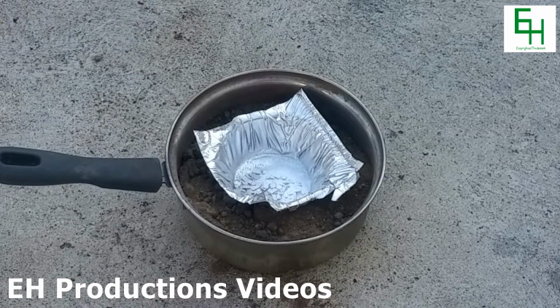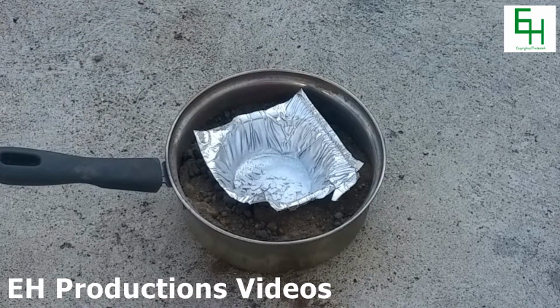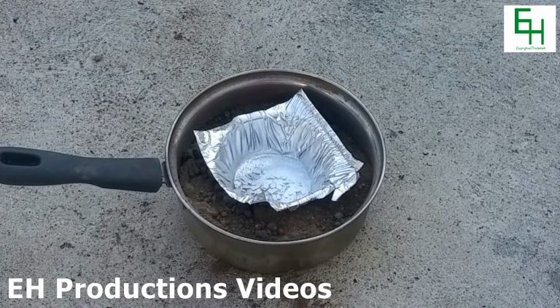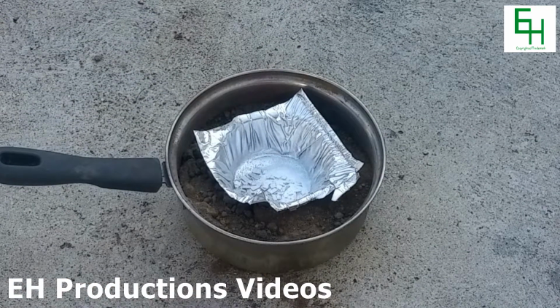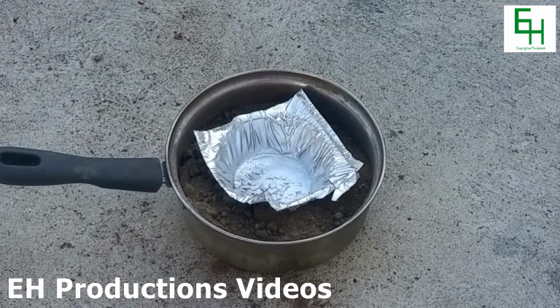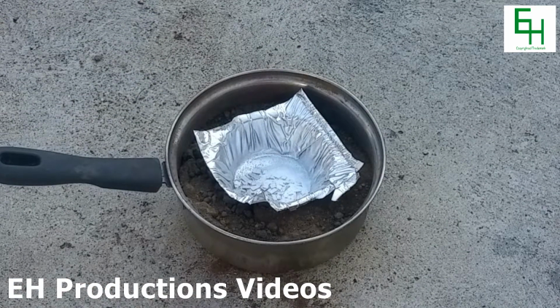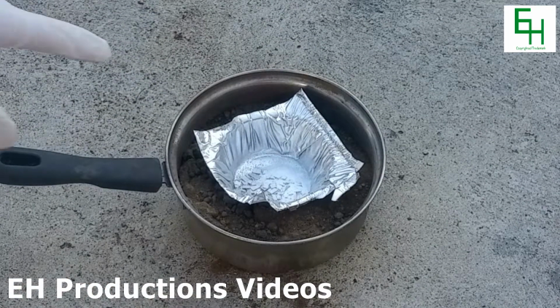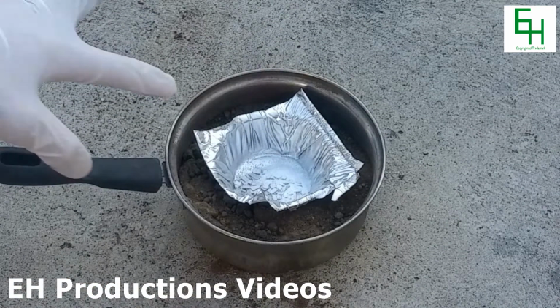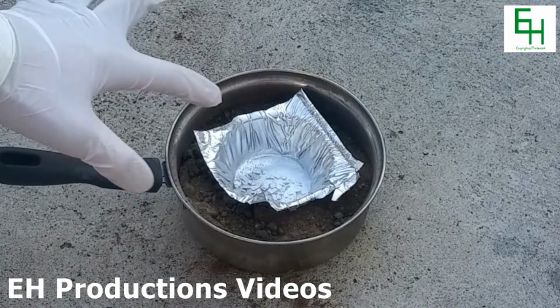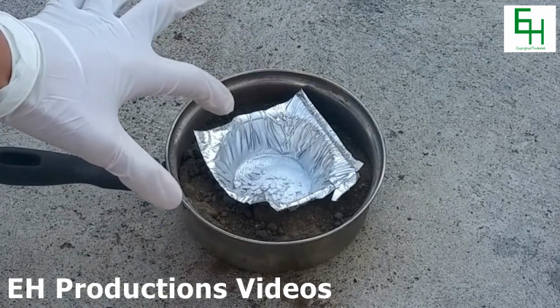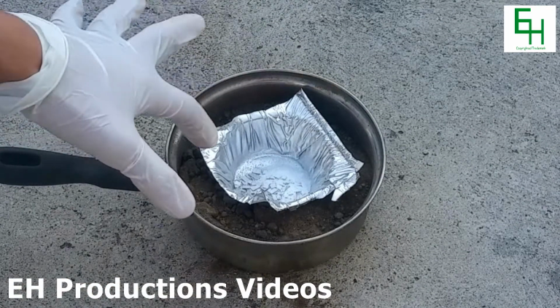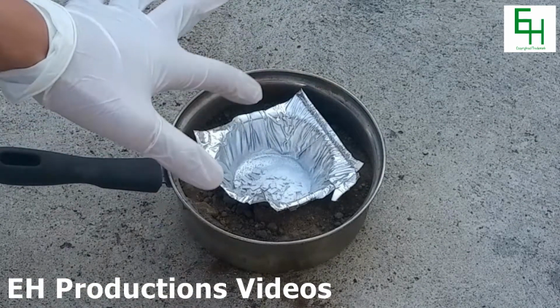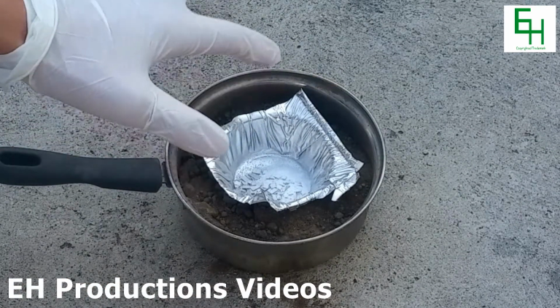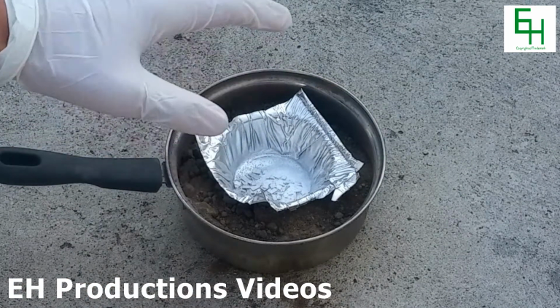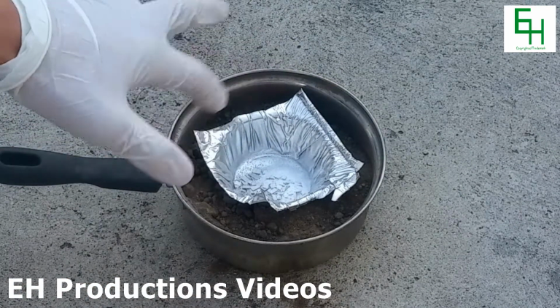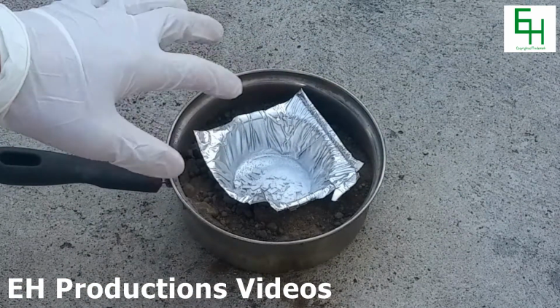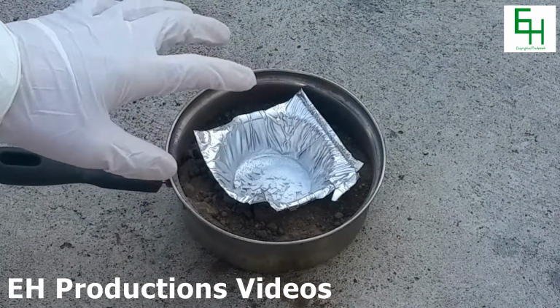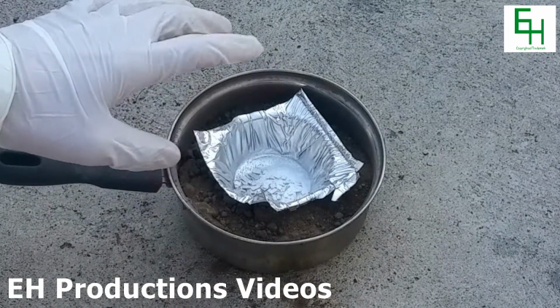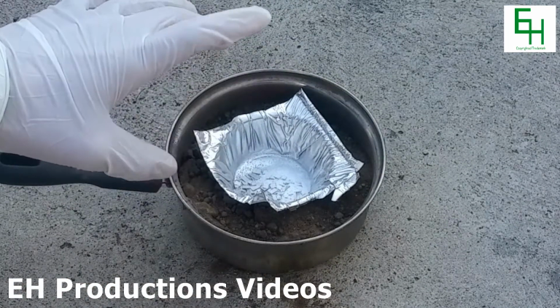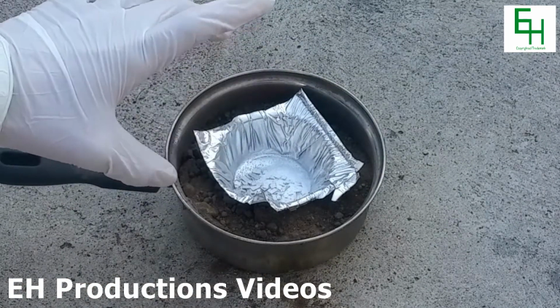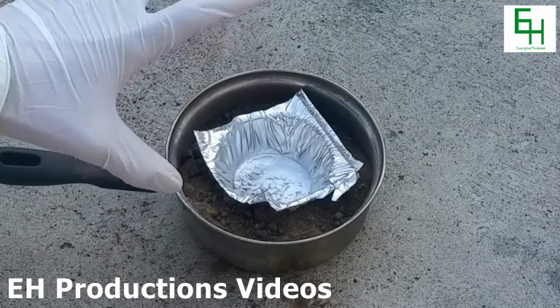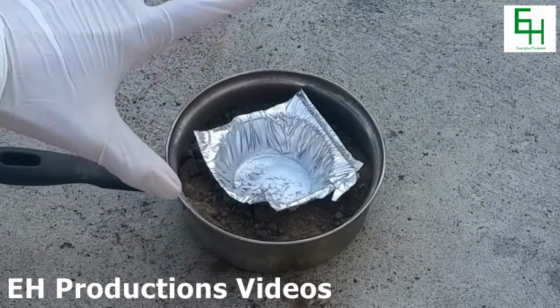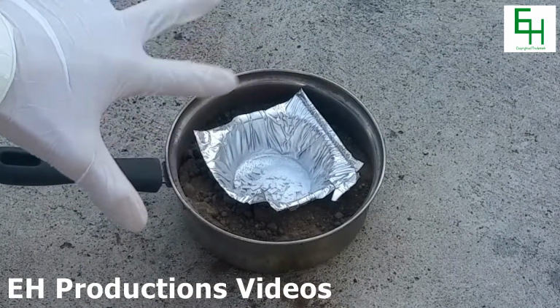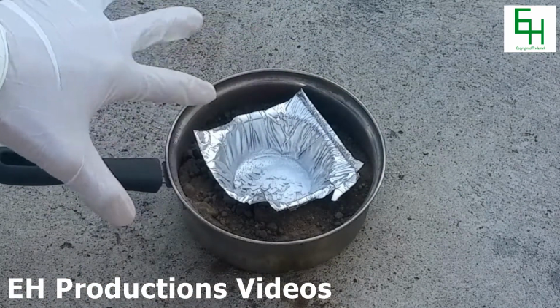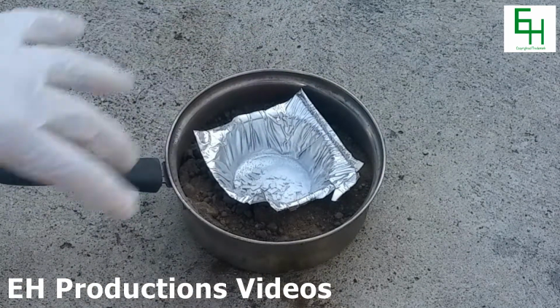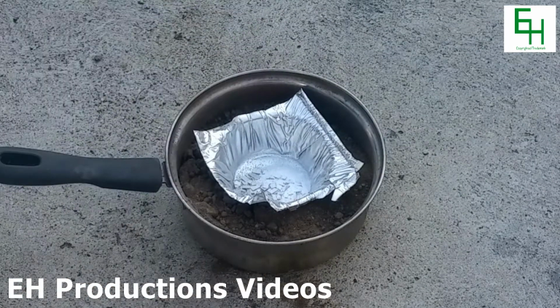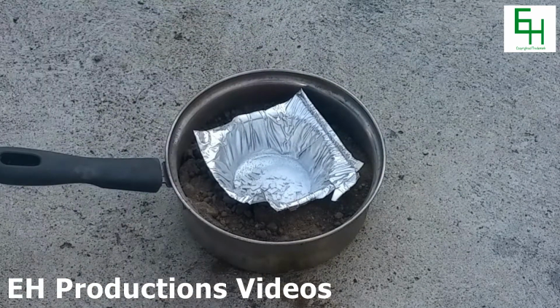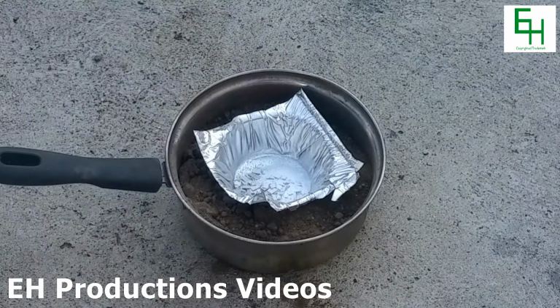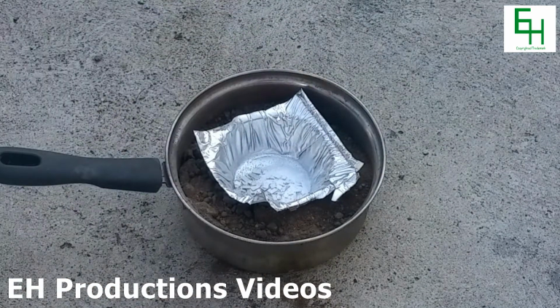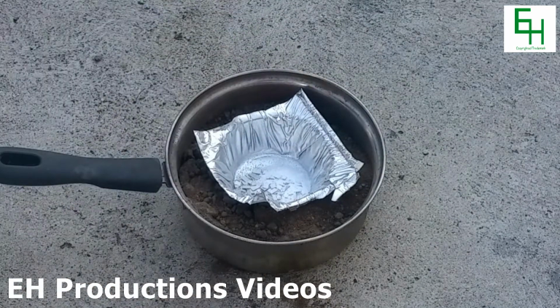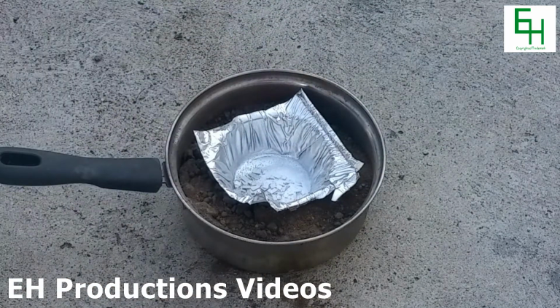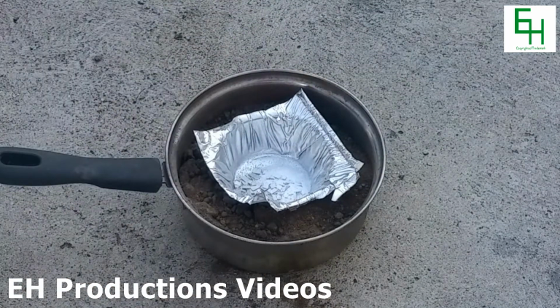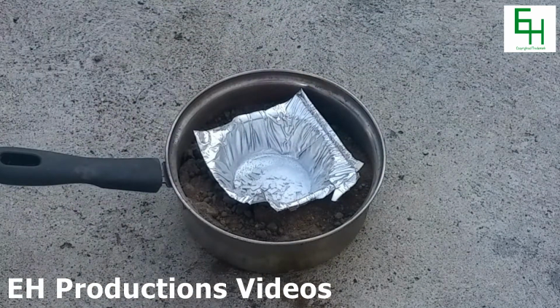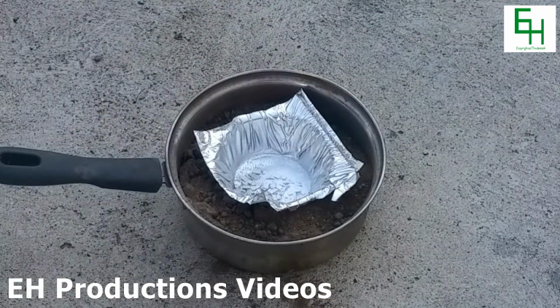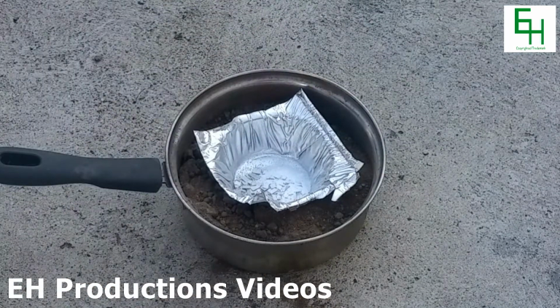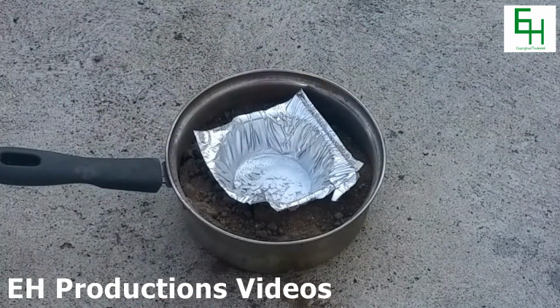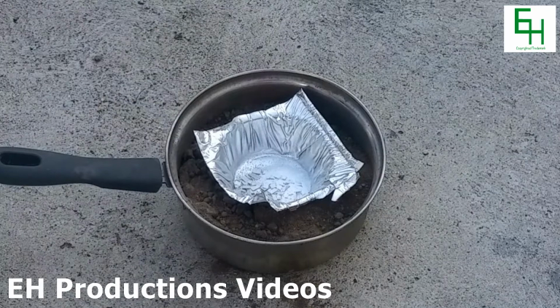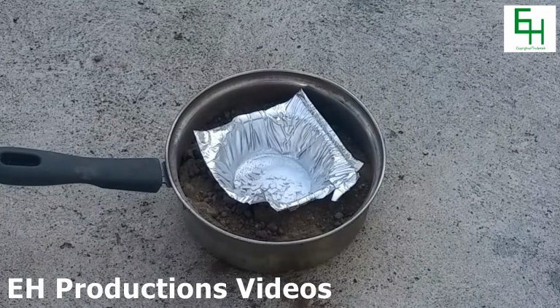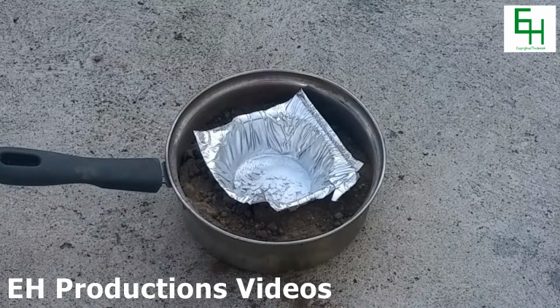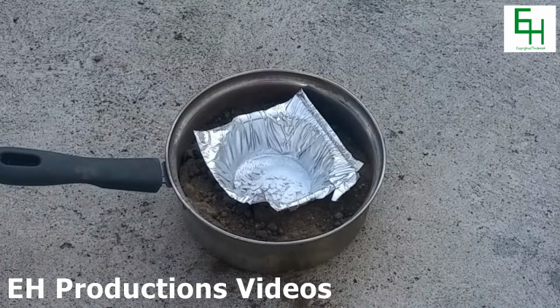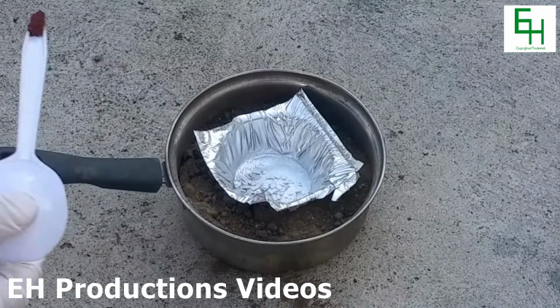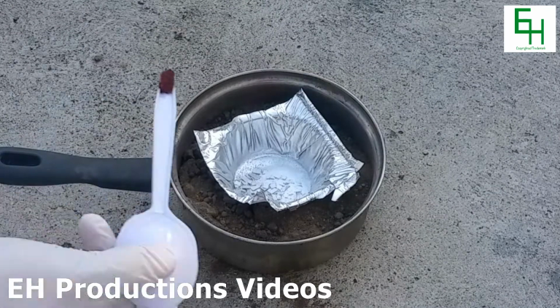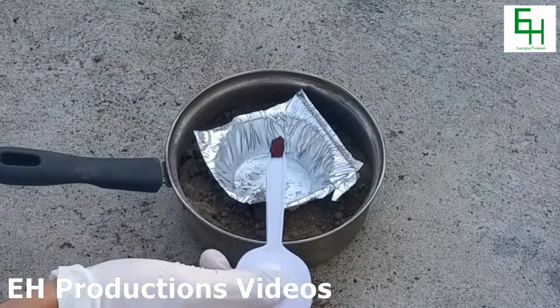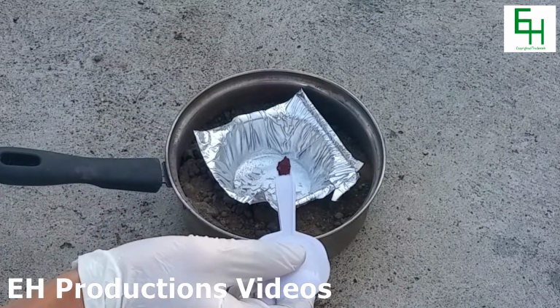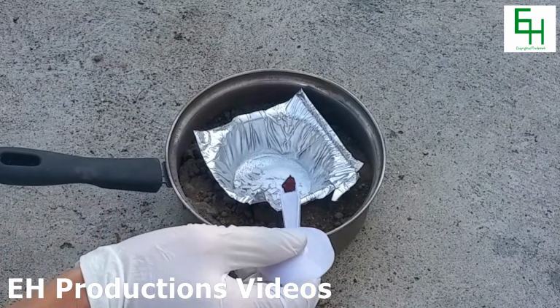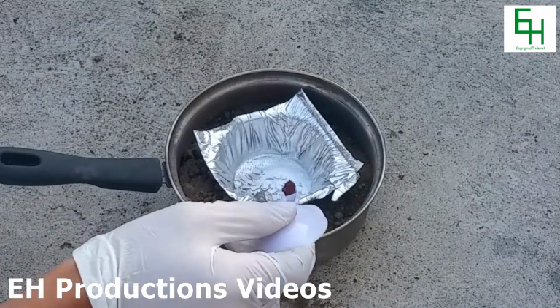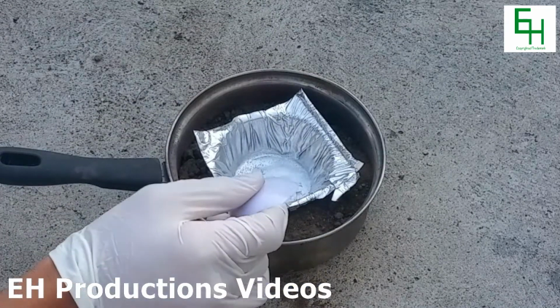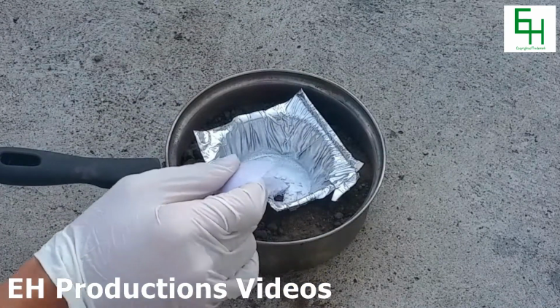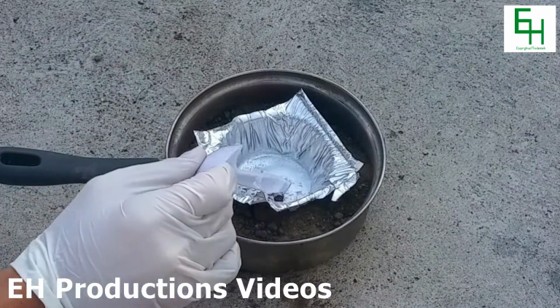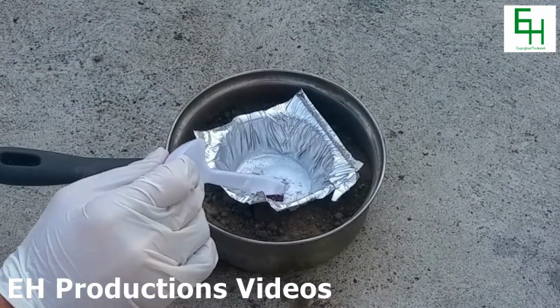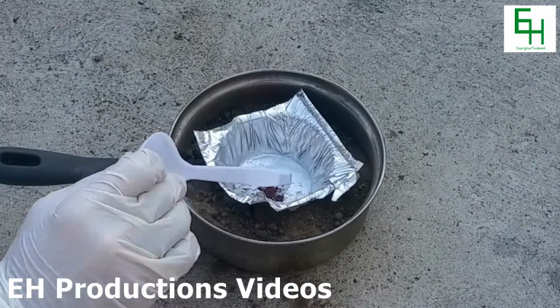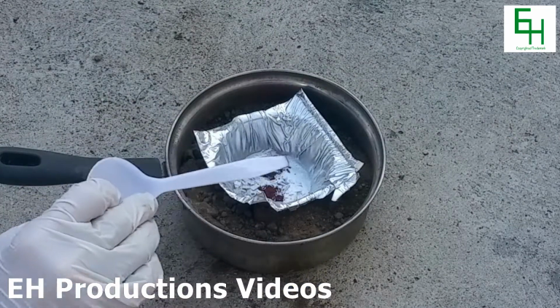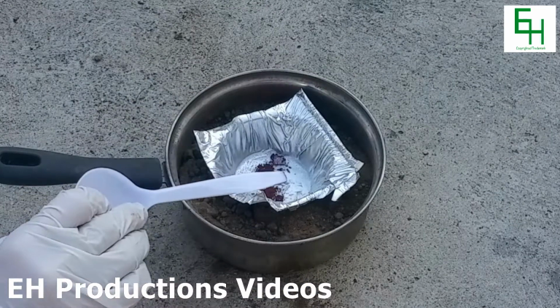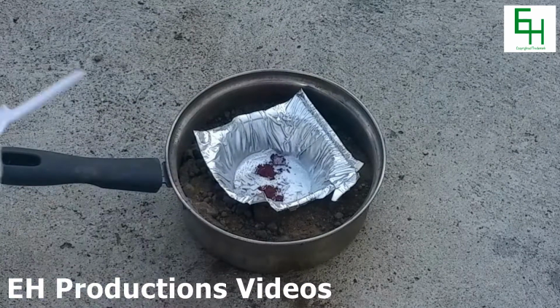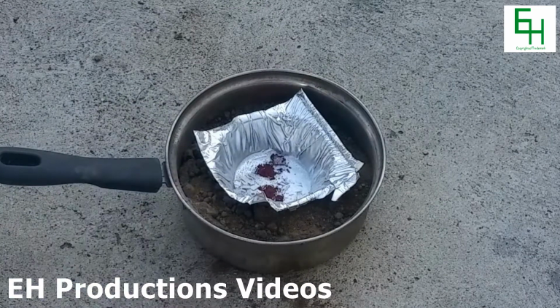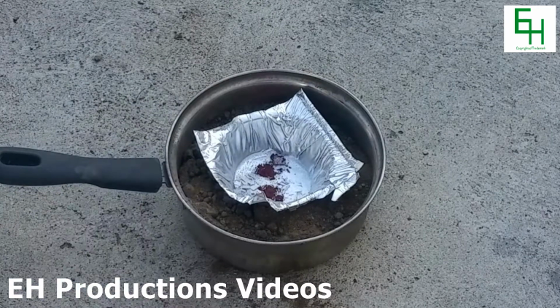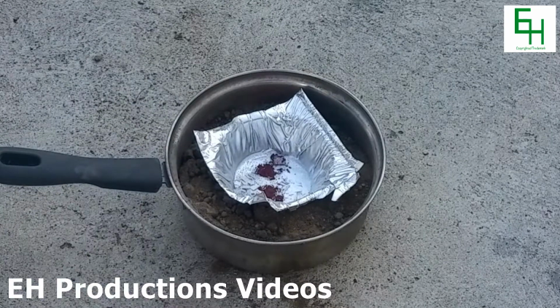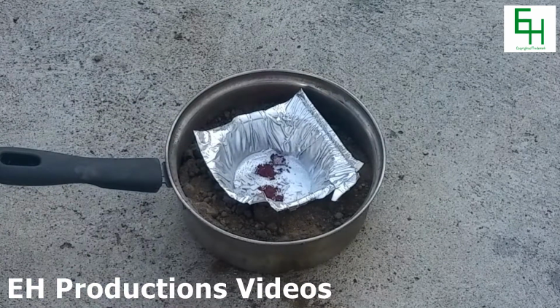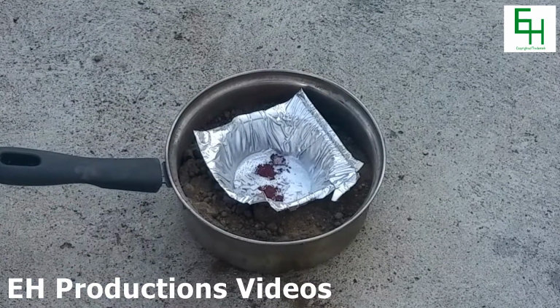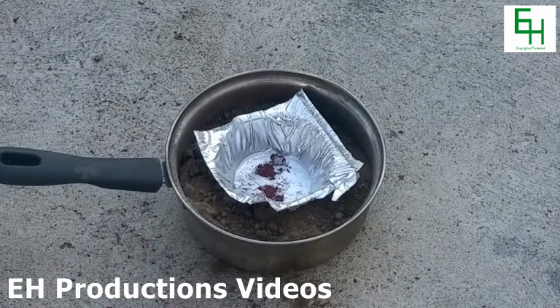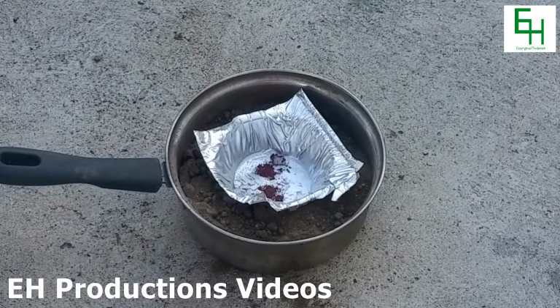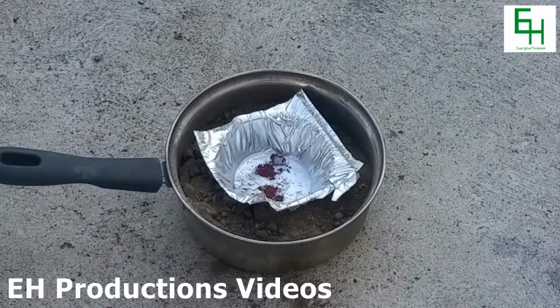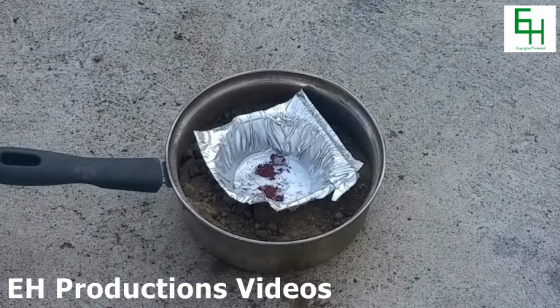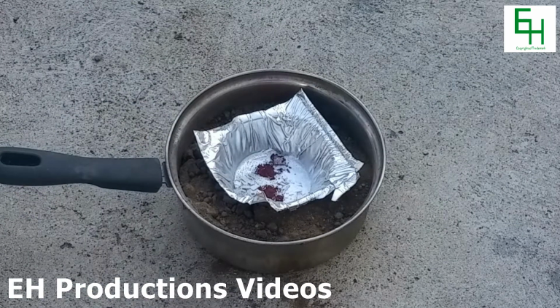Since this mixture is usually hard to ignite, I'm going to add in some iron thermite on top, which is a mixture of iron oxide and aluminum powder.